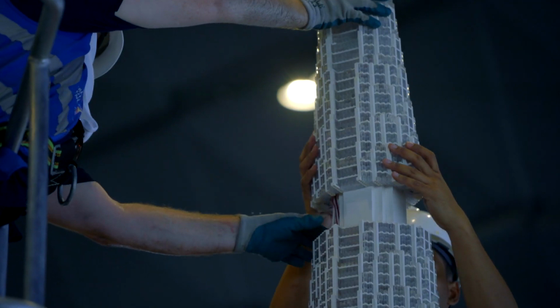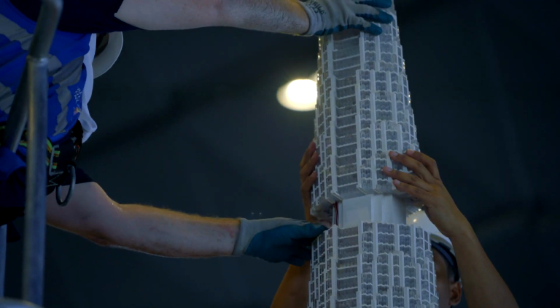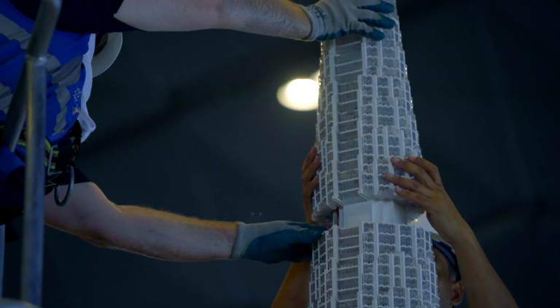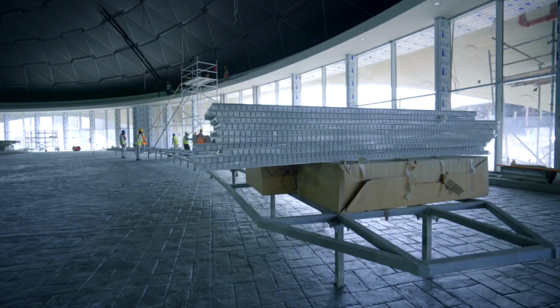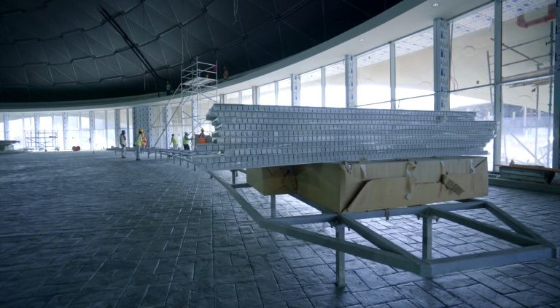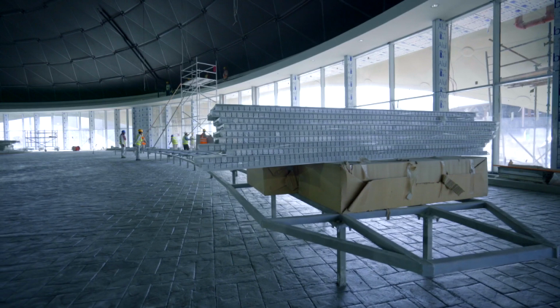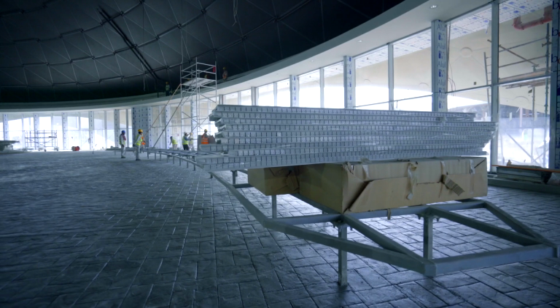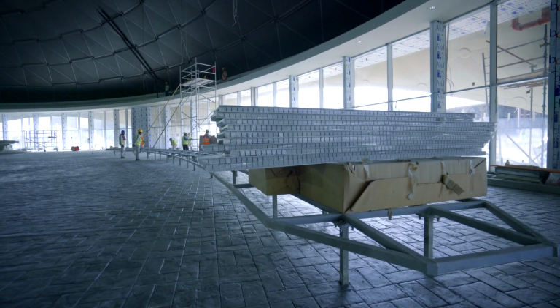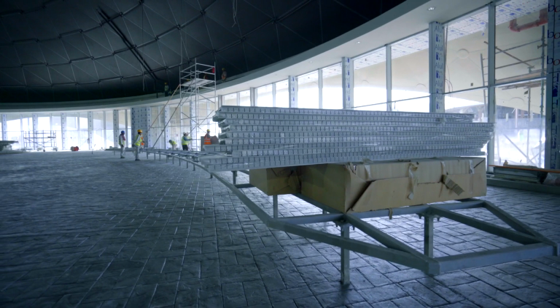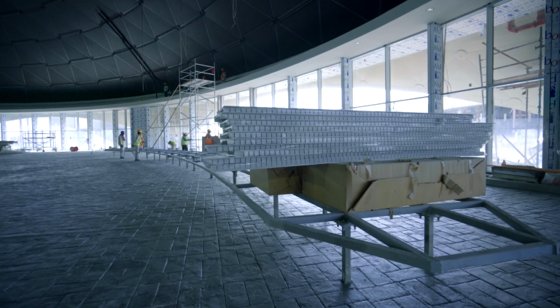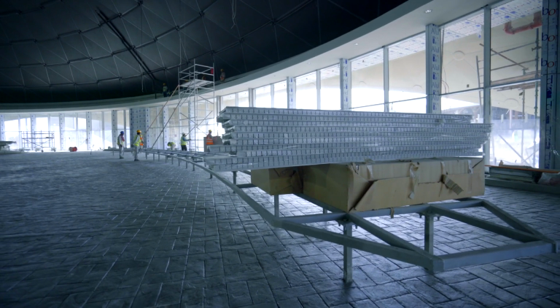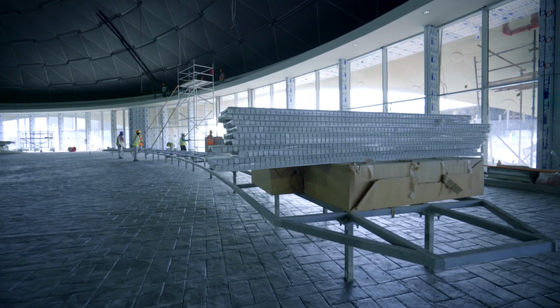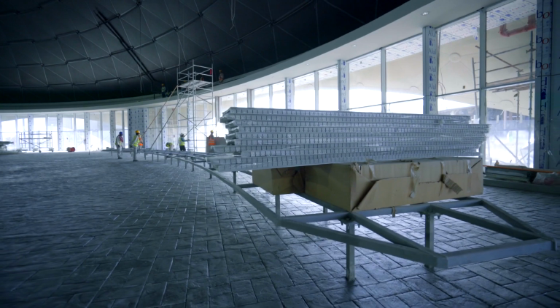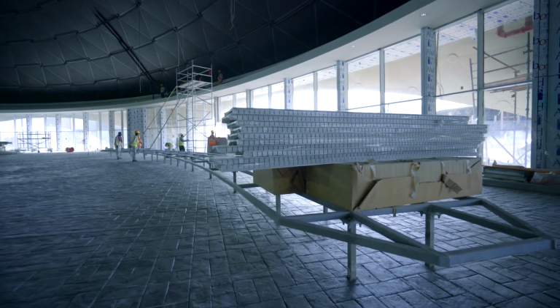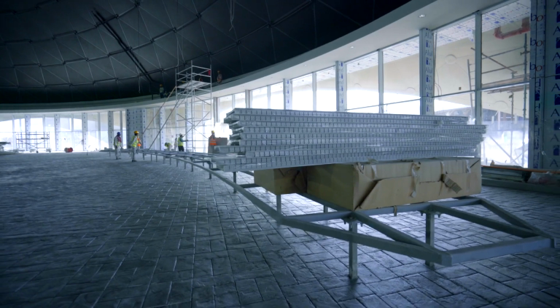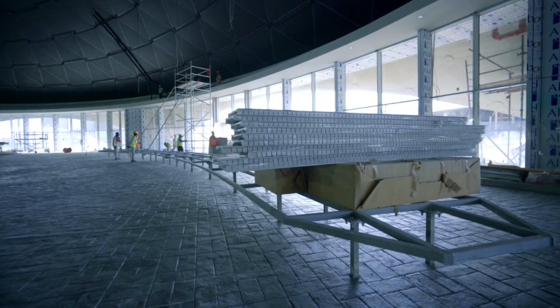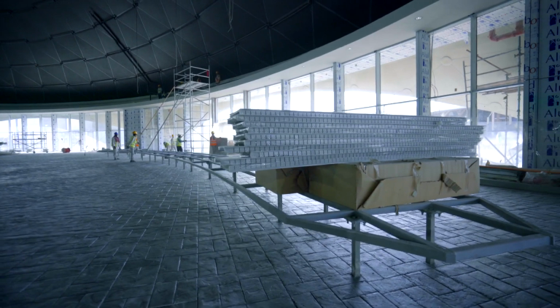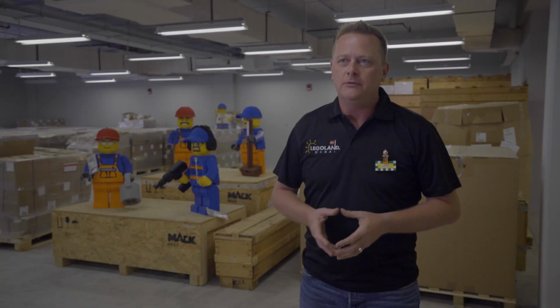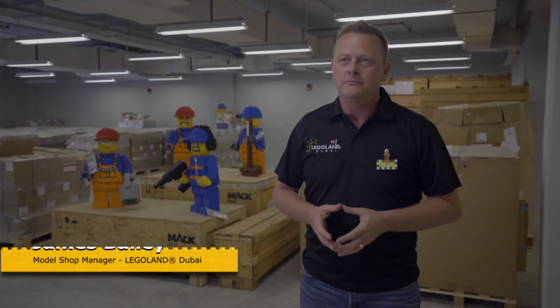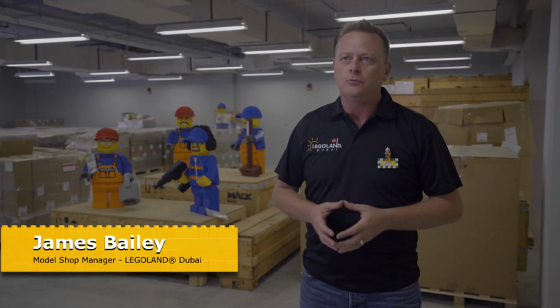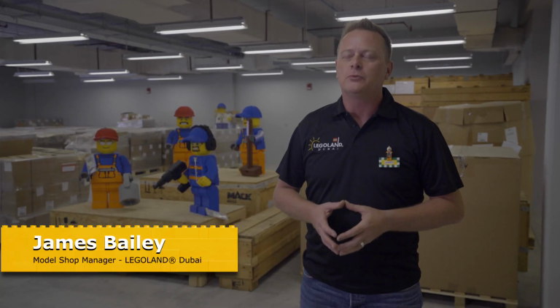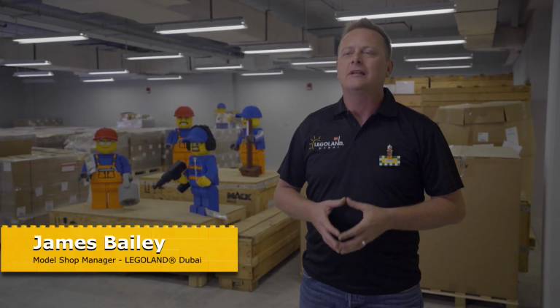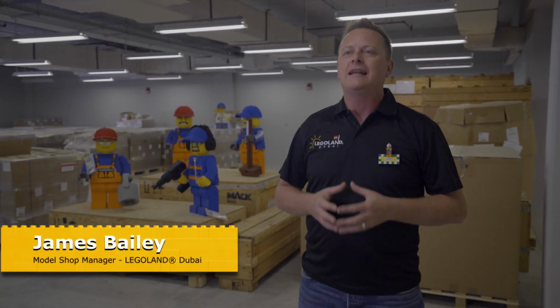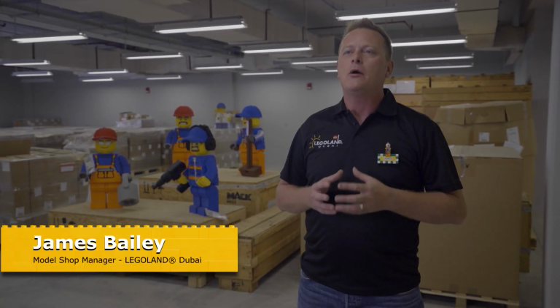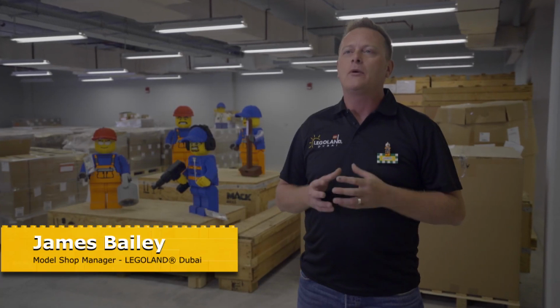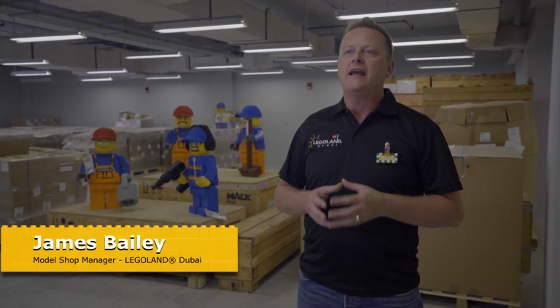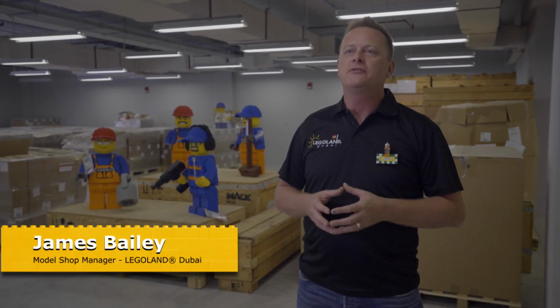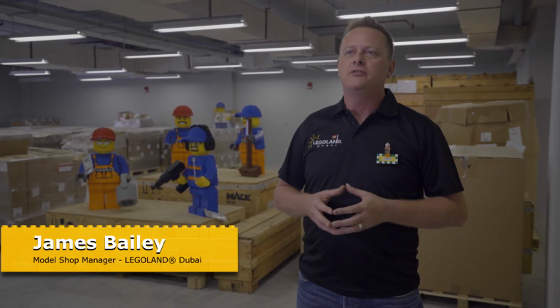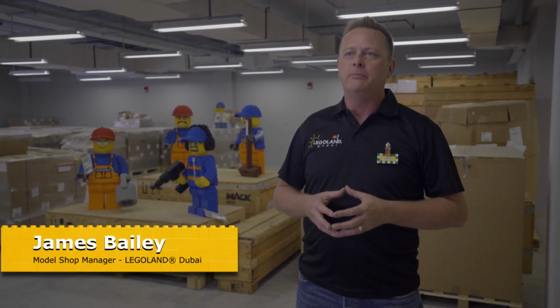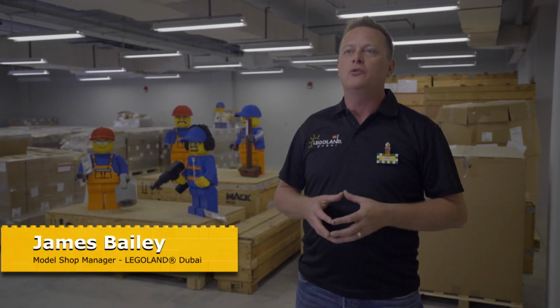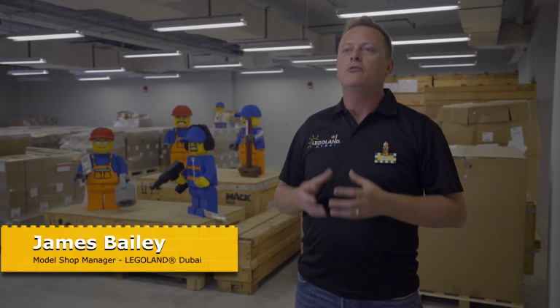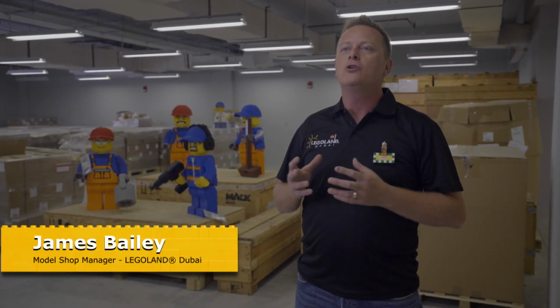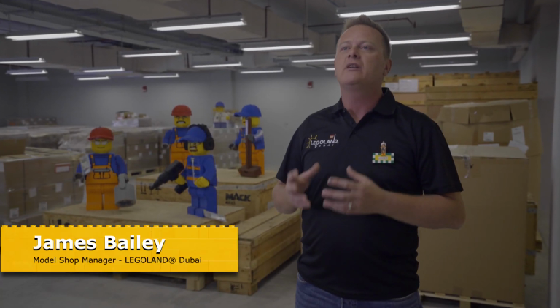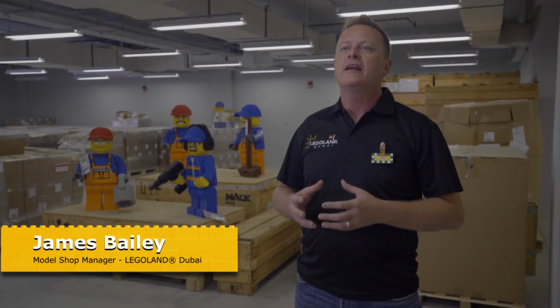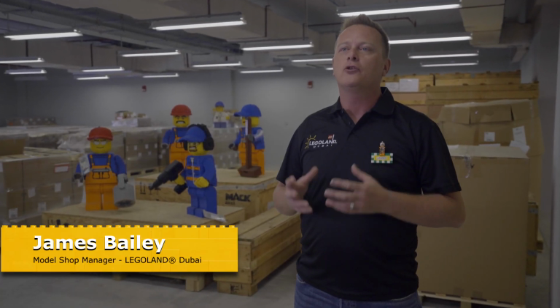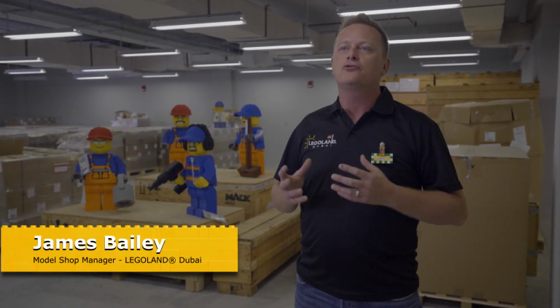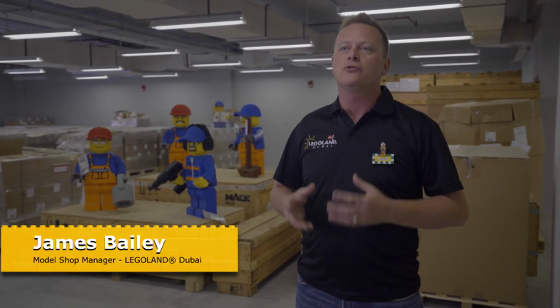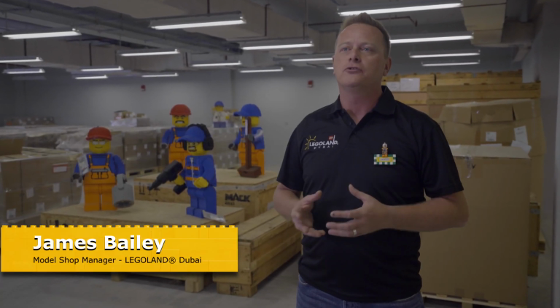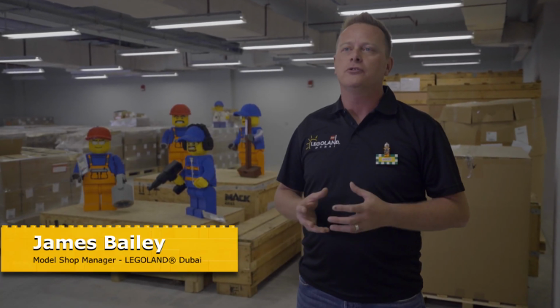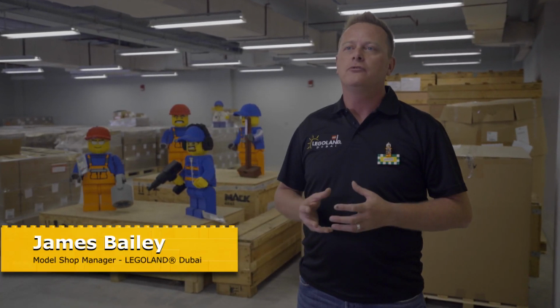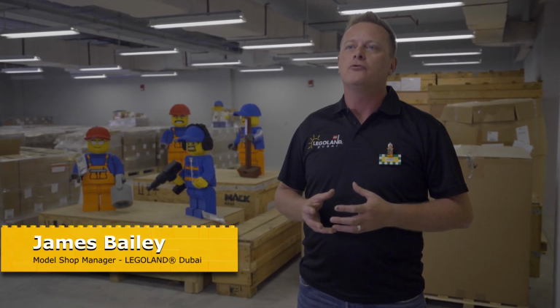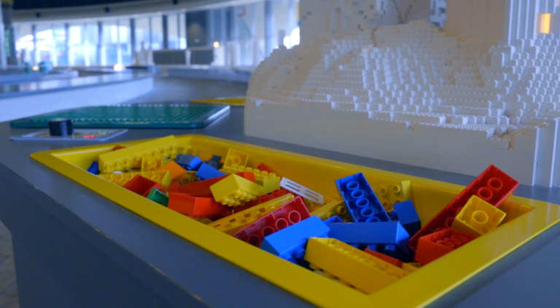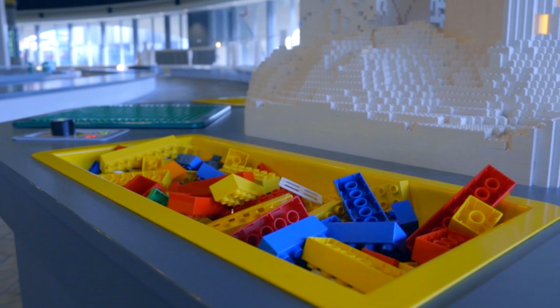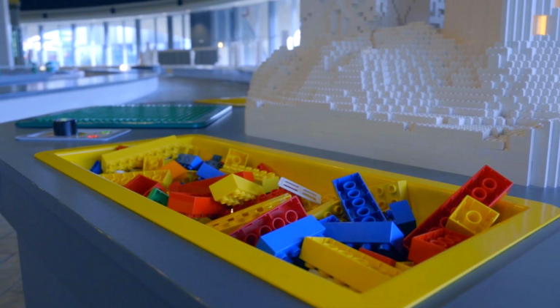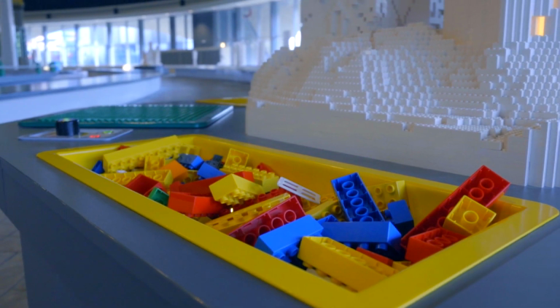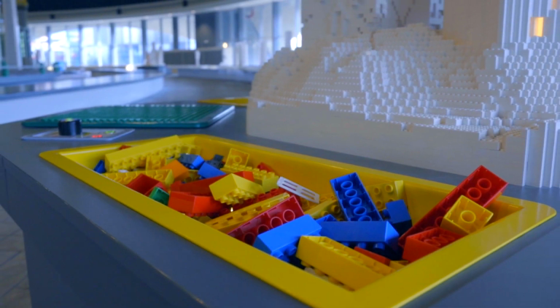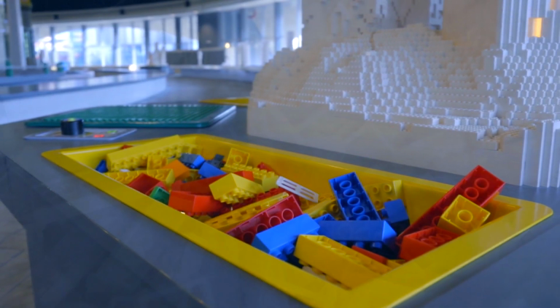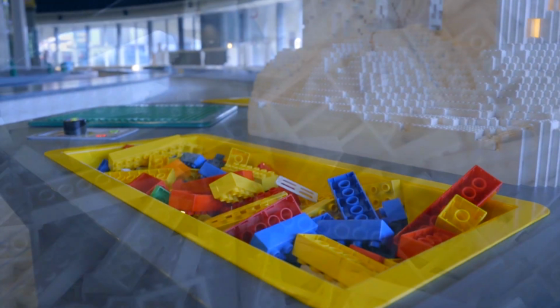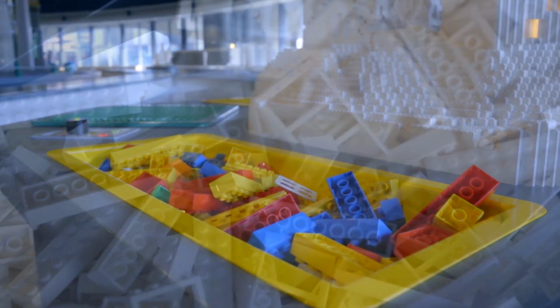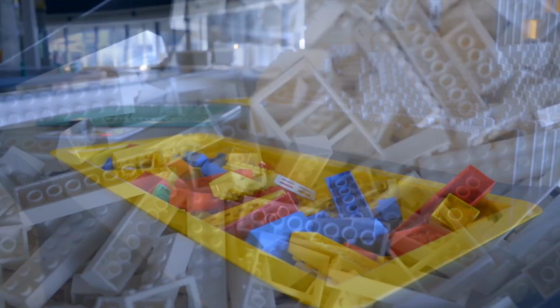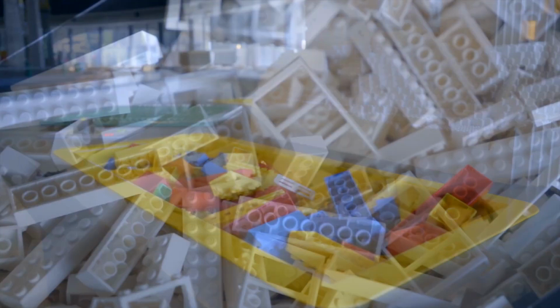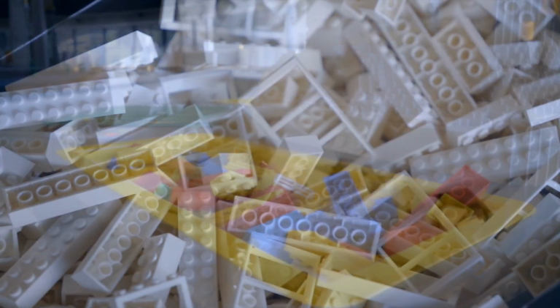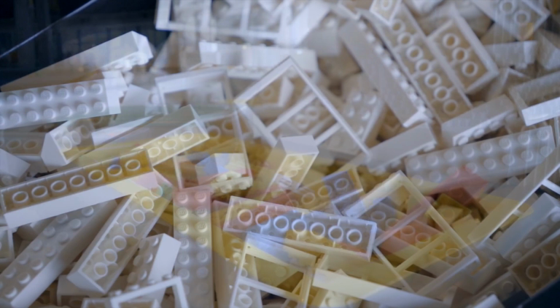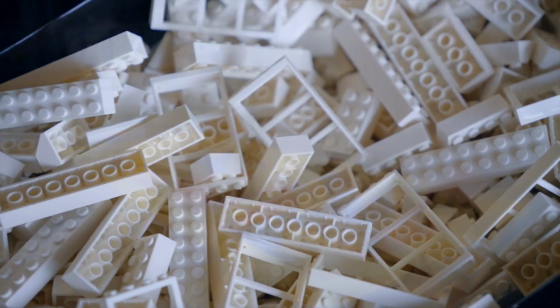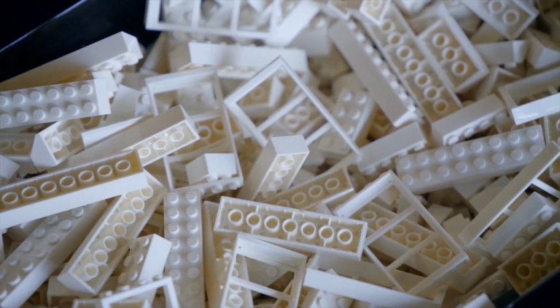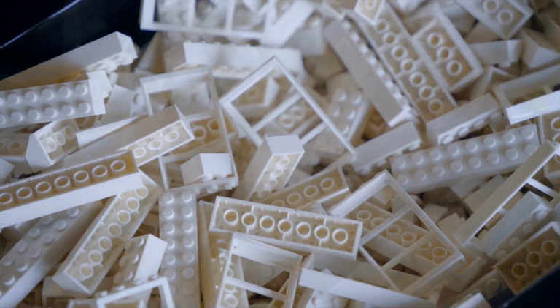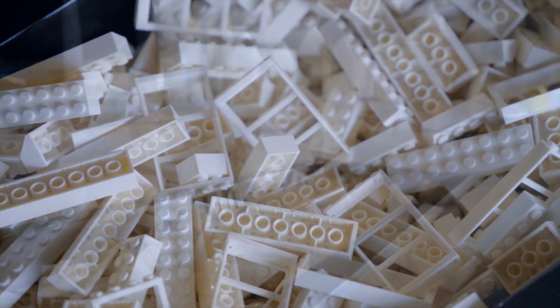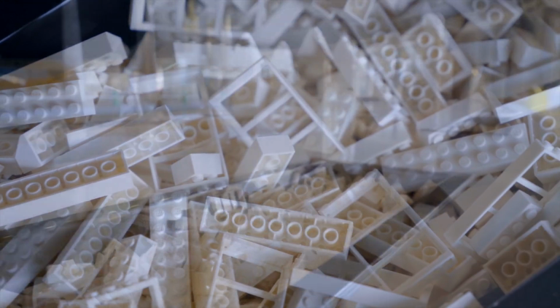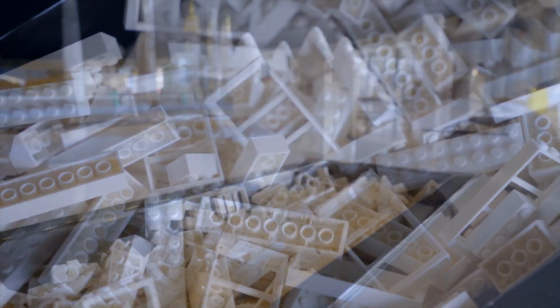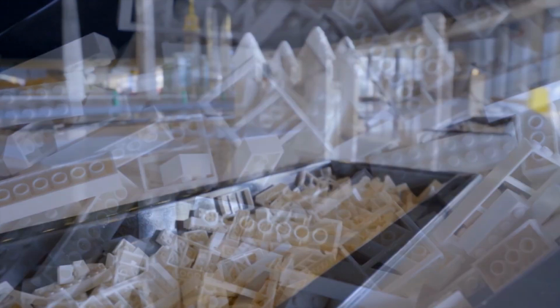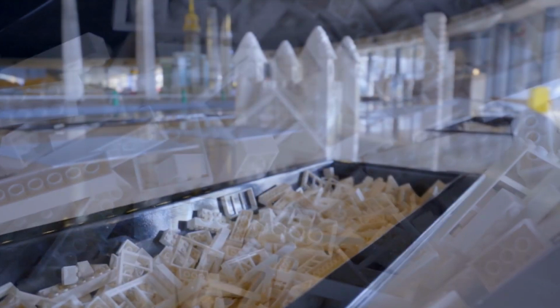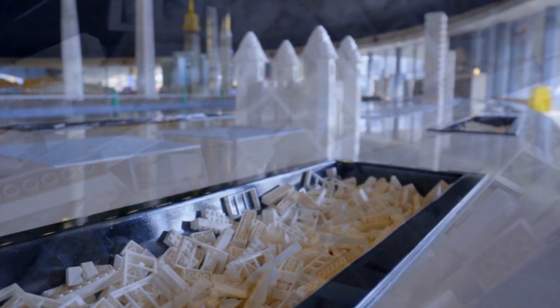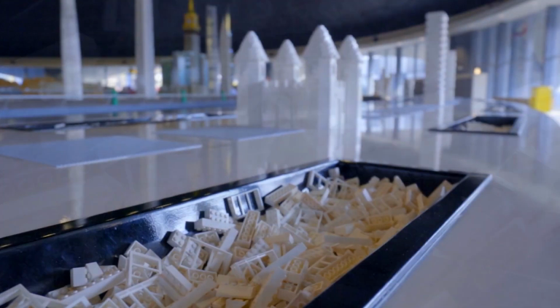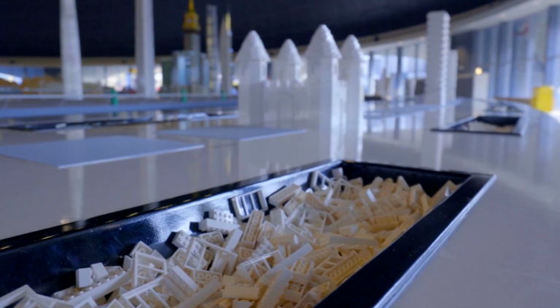The Build-A-City is an interactive element which will allow guests to build their own Lego structures, drawing on inspiration from the surrounding Lego buildings.